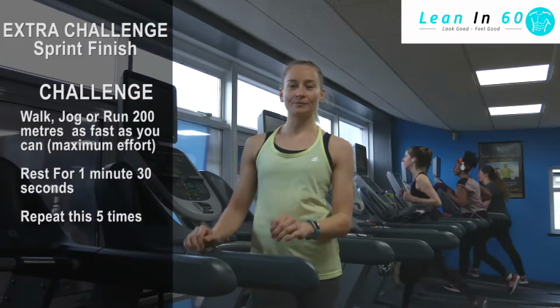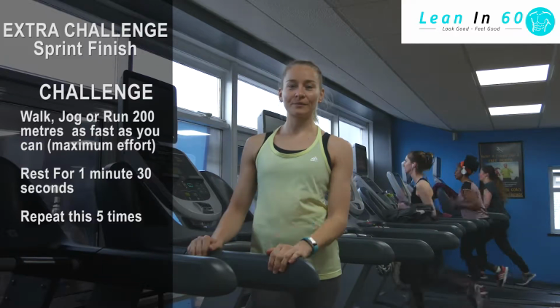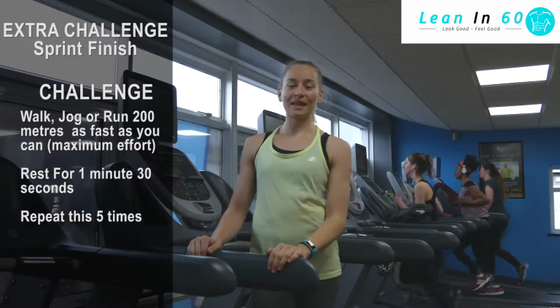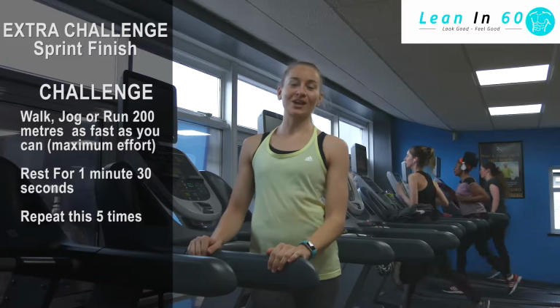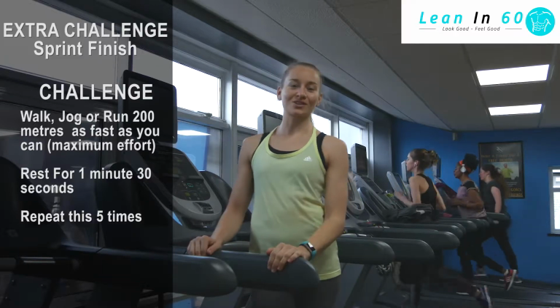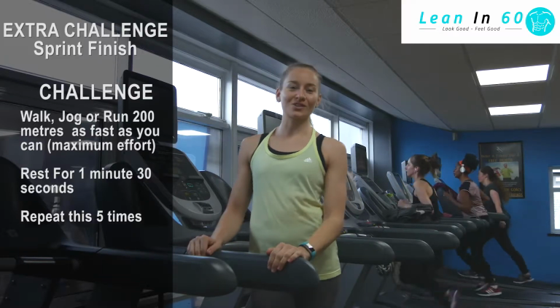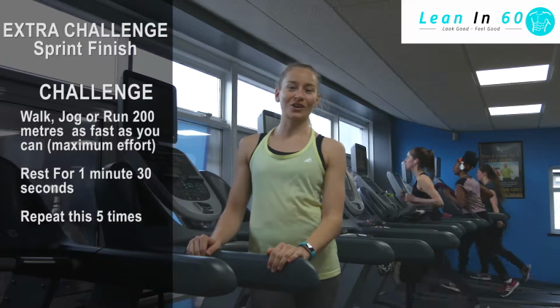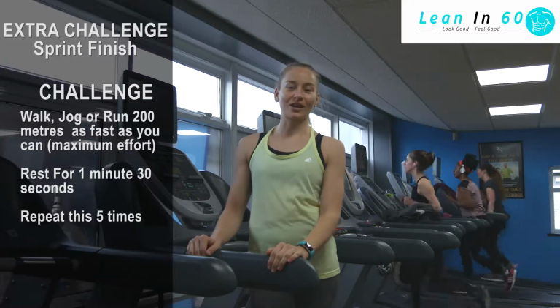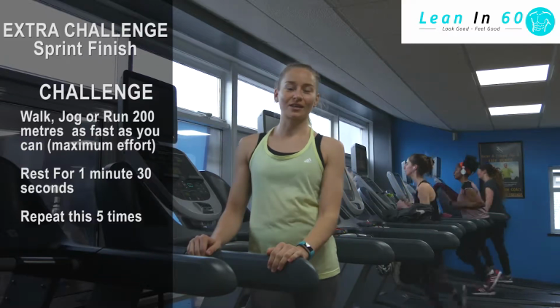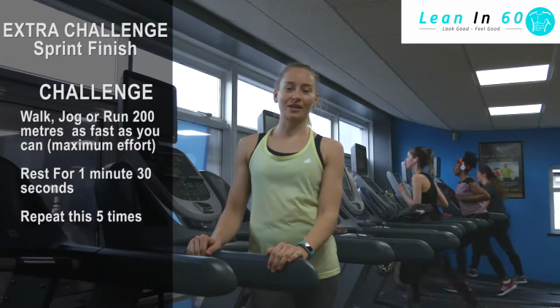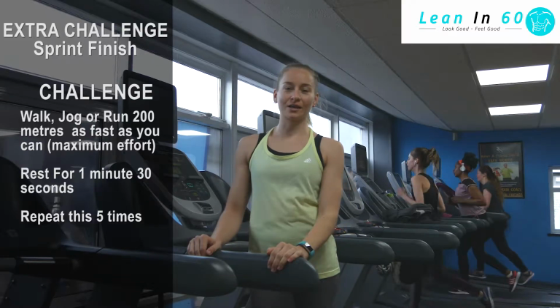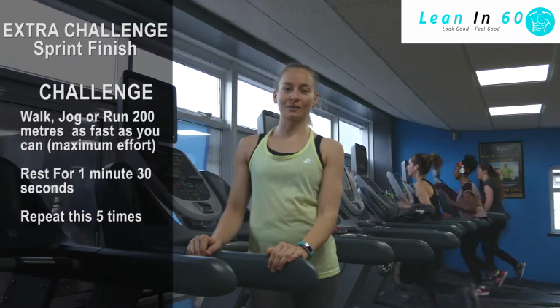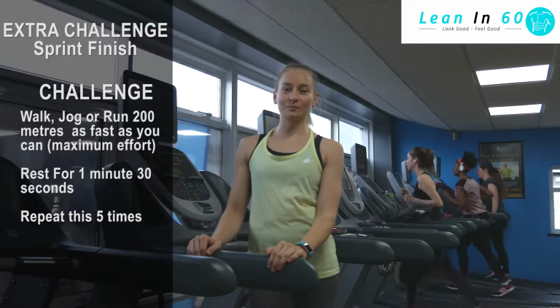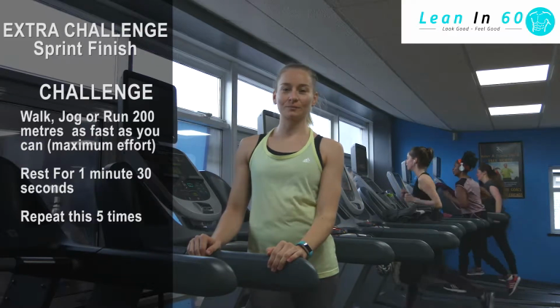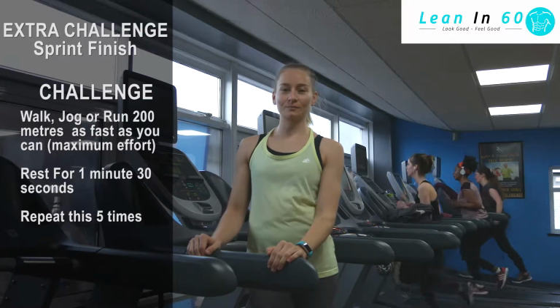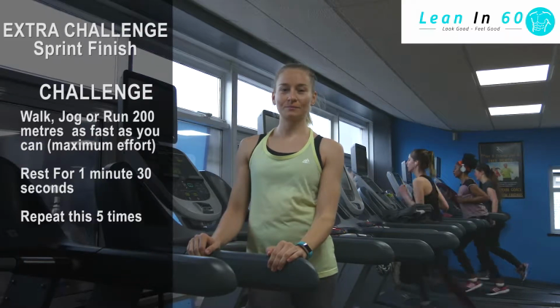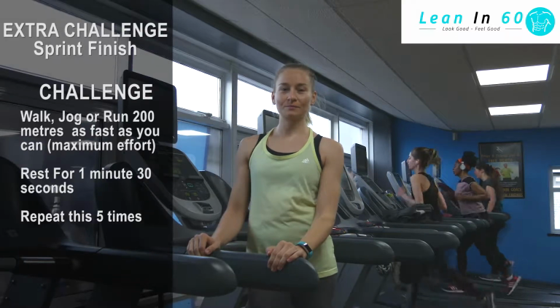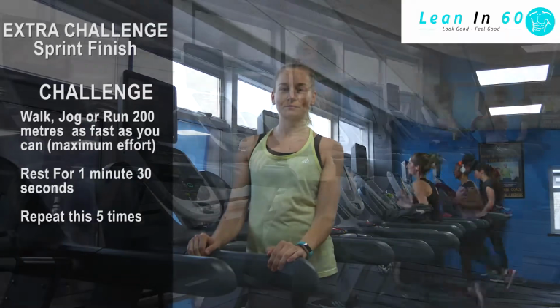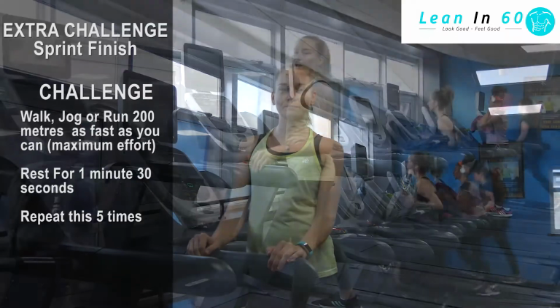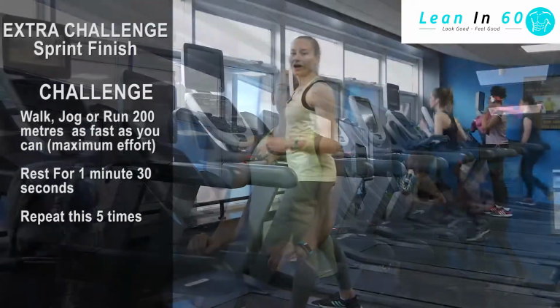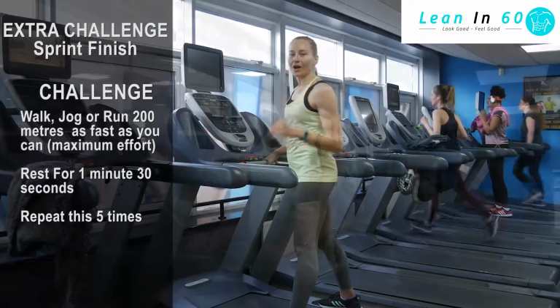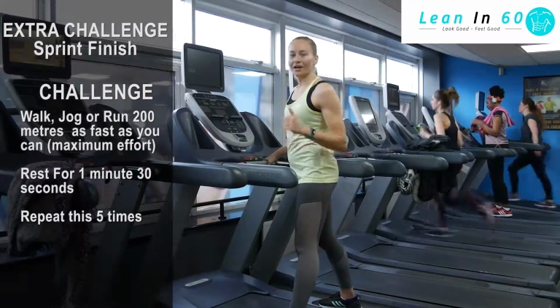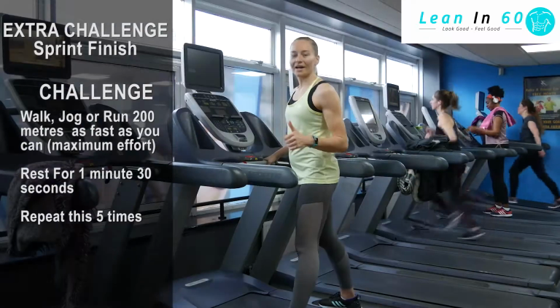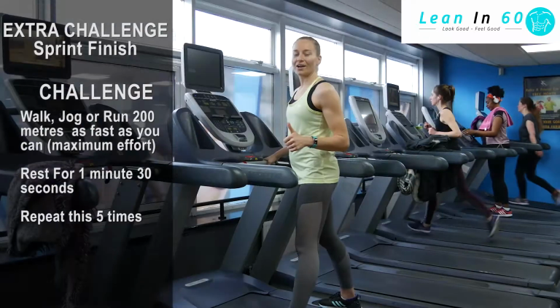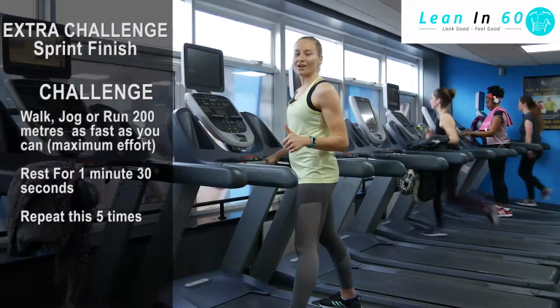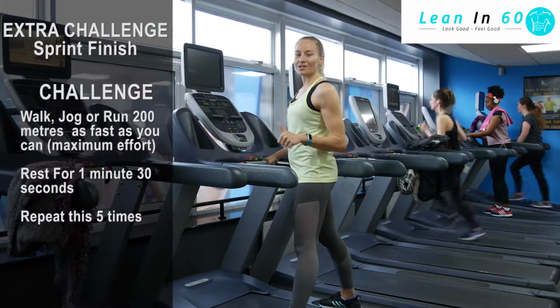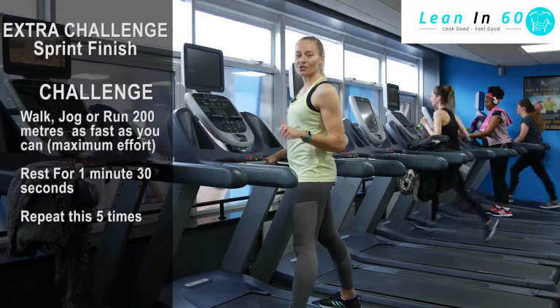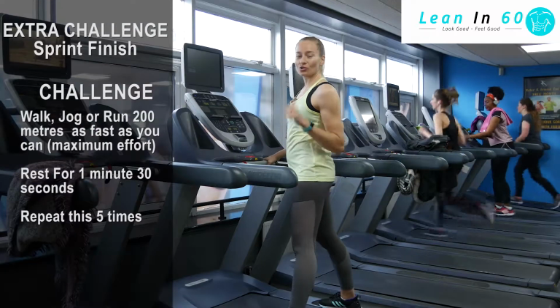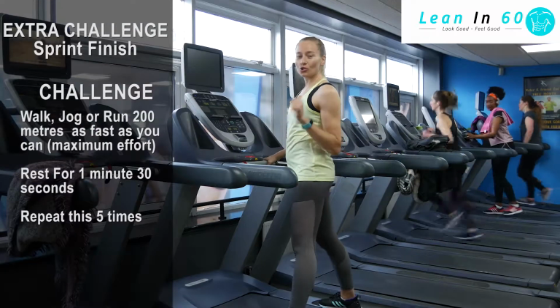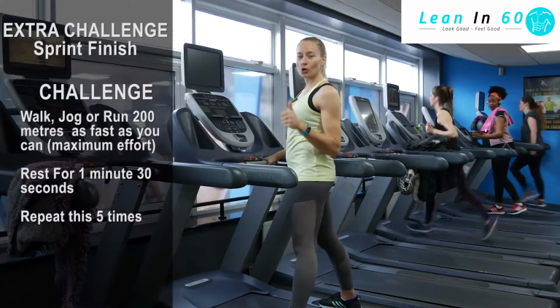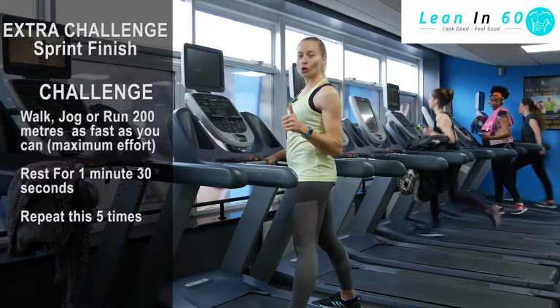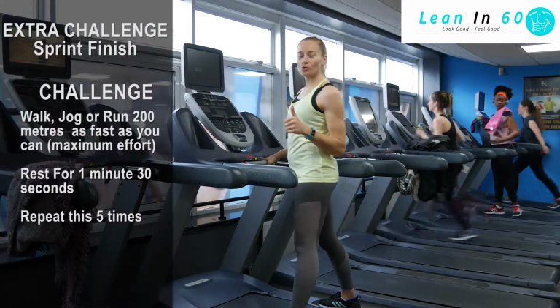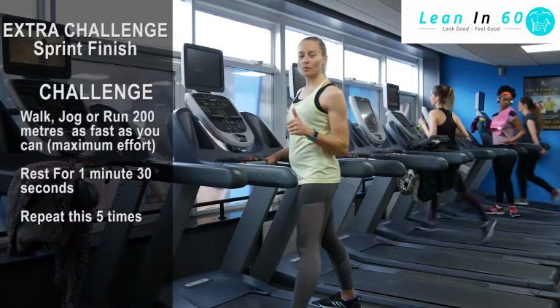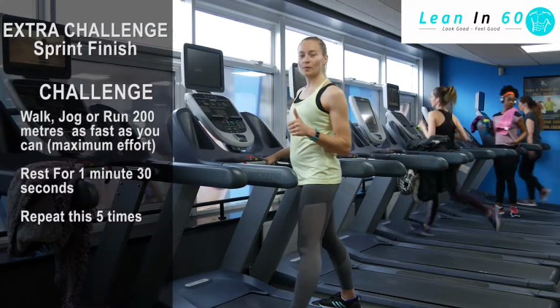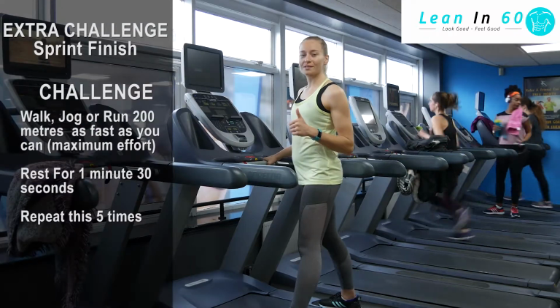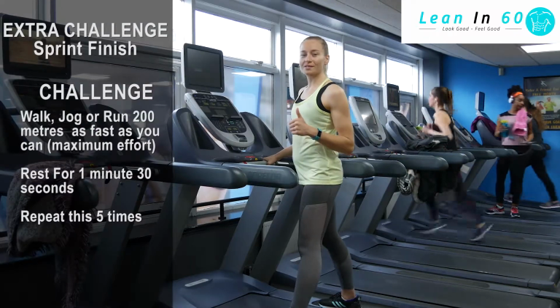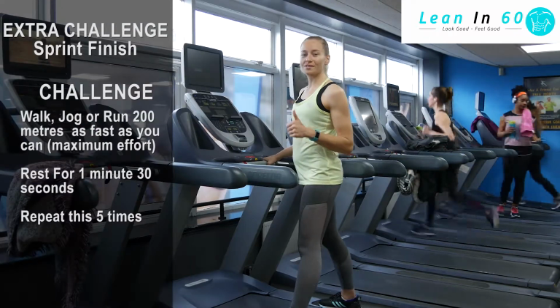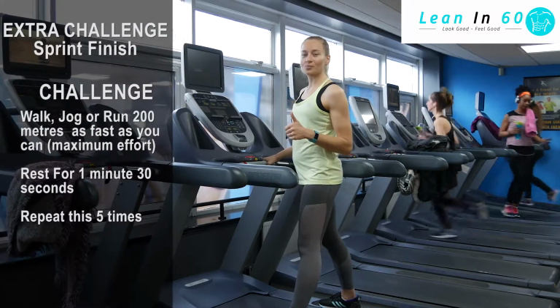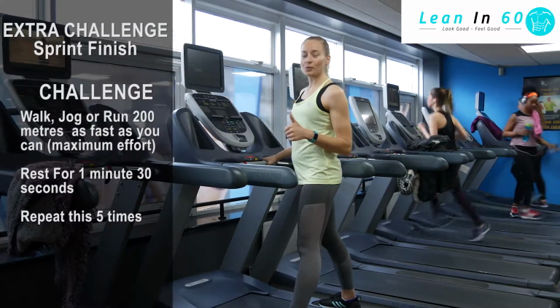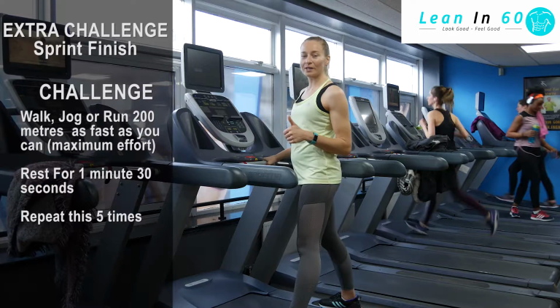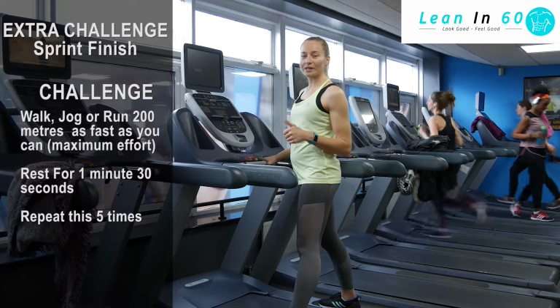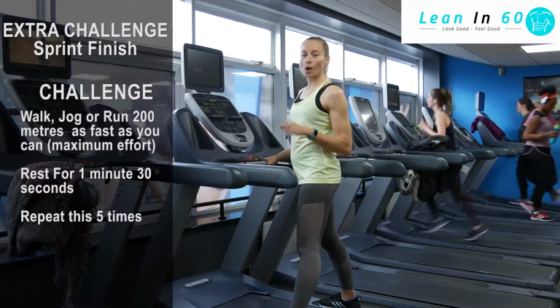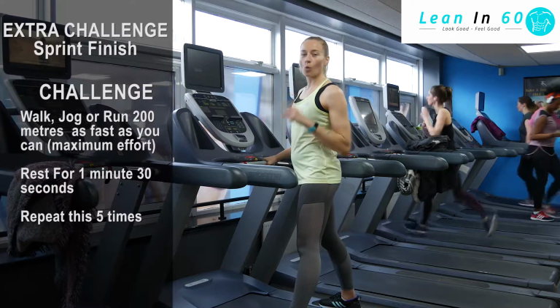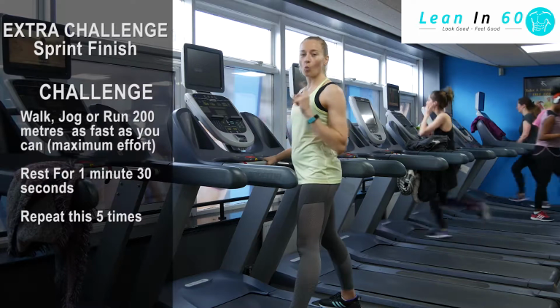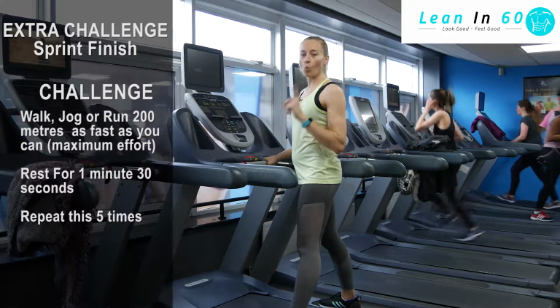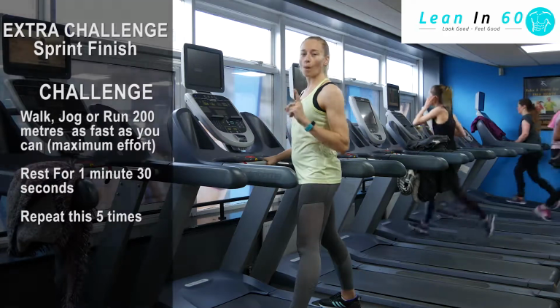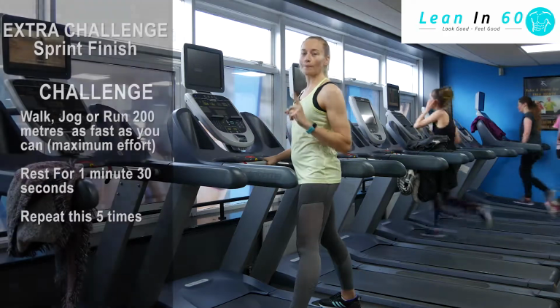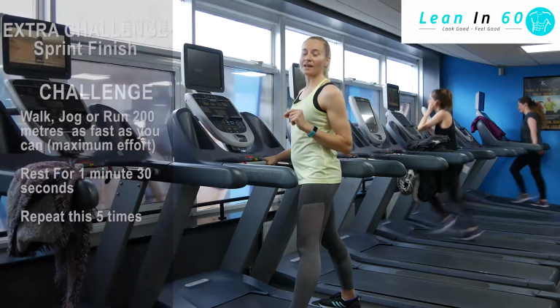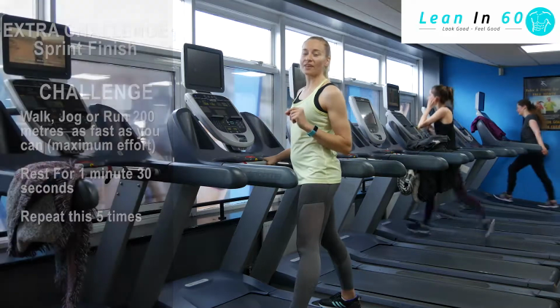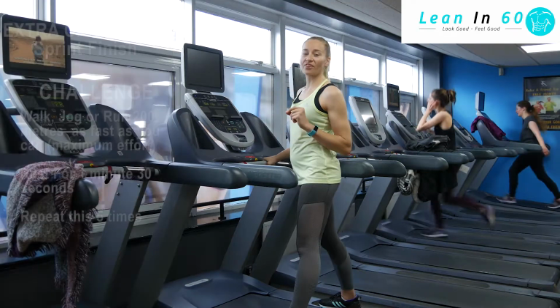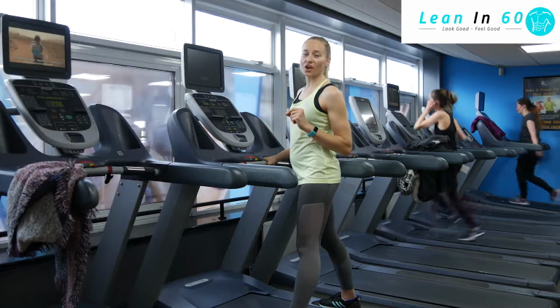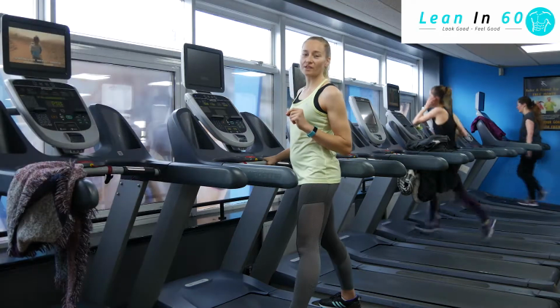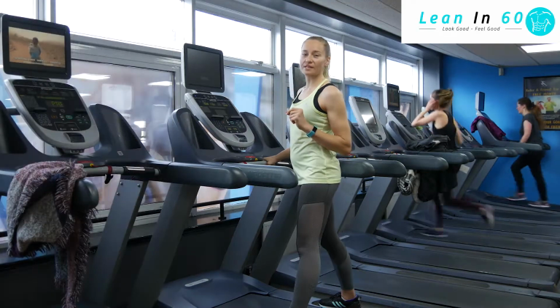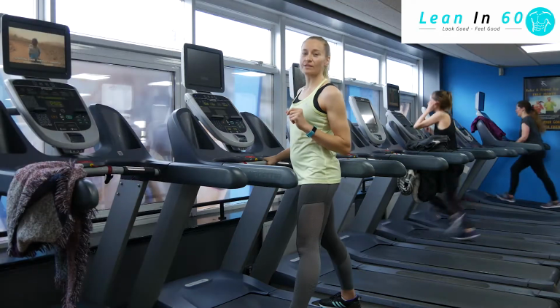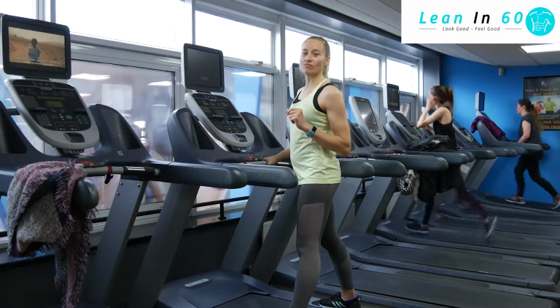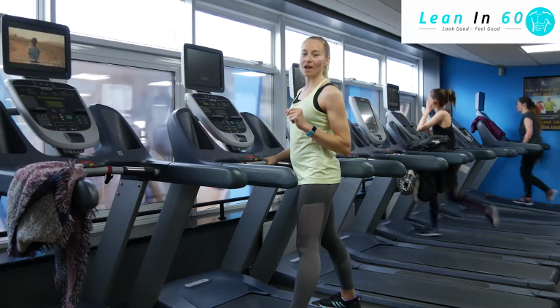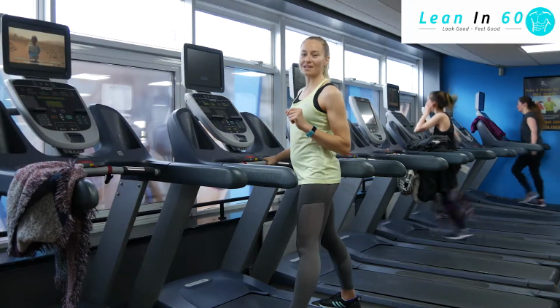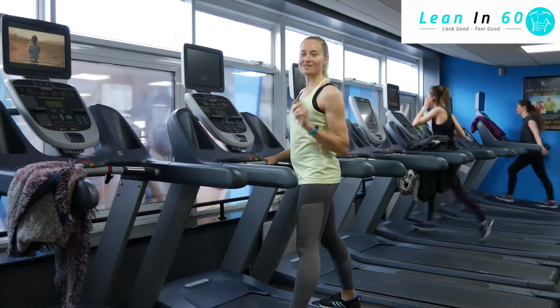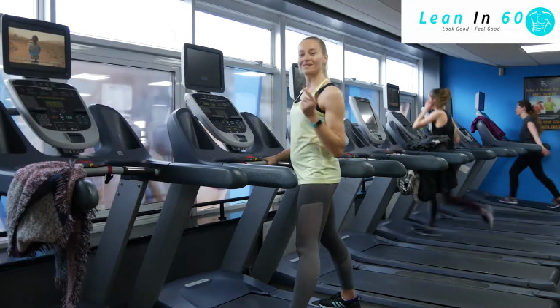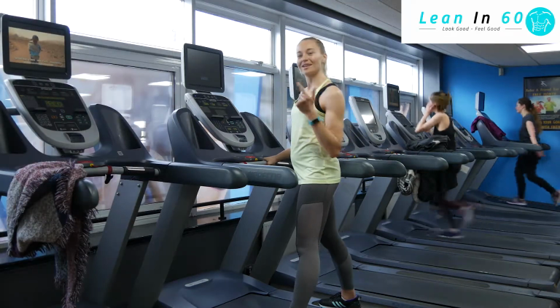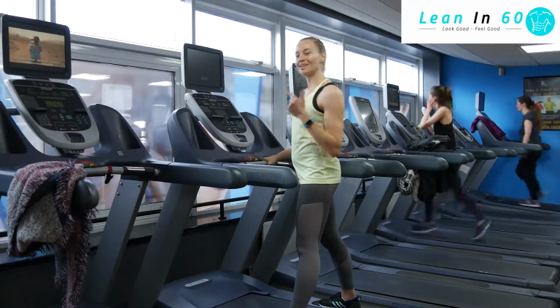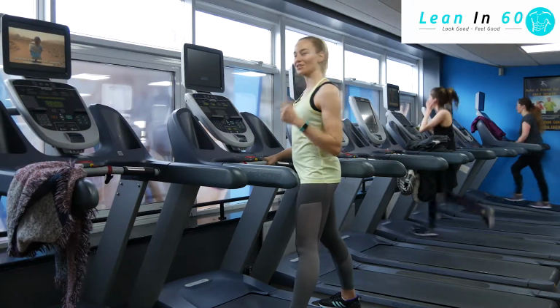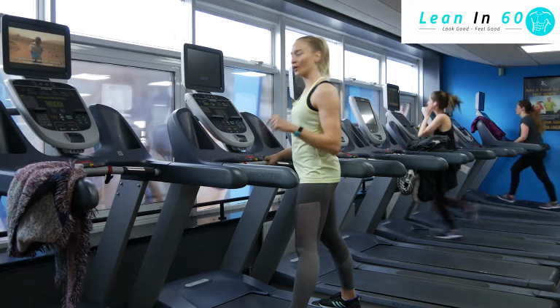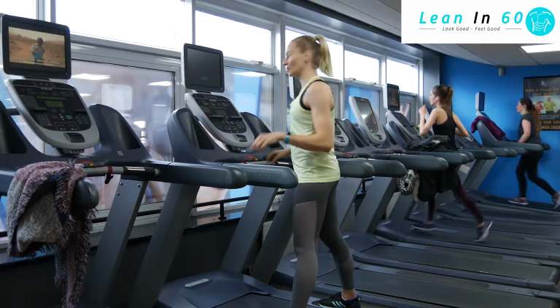Let us know how you get on. So, 200m sprint, 1 minute 30 rest. Let us go.